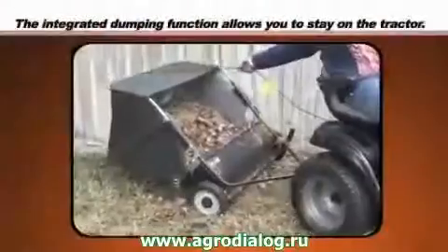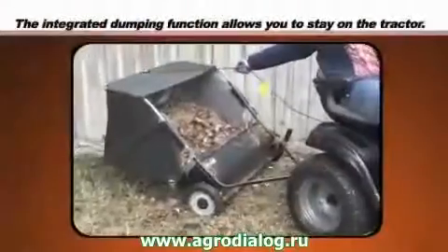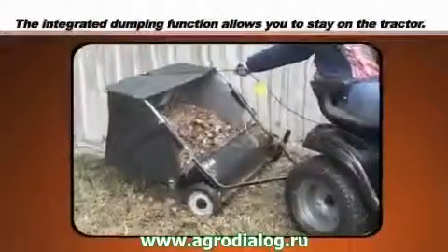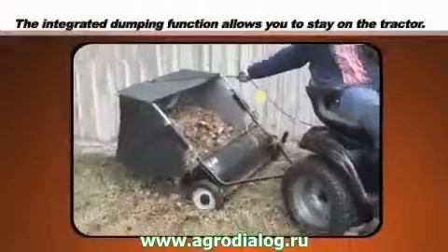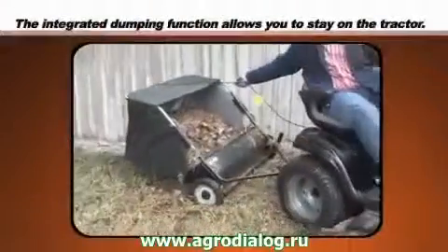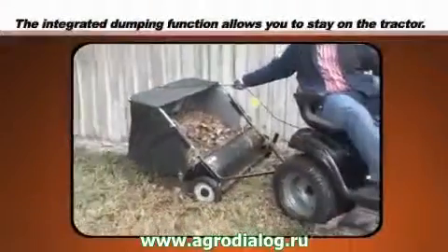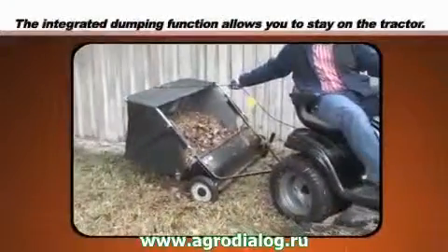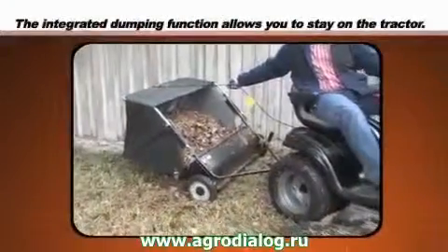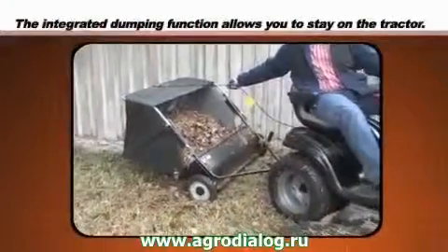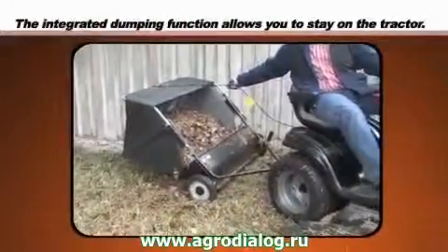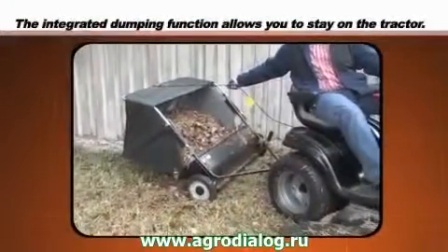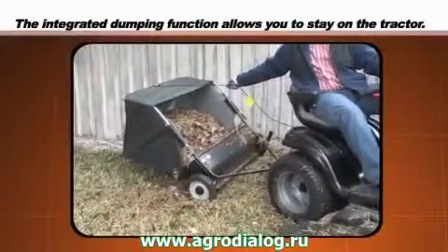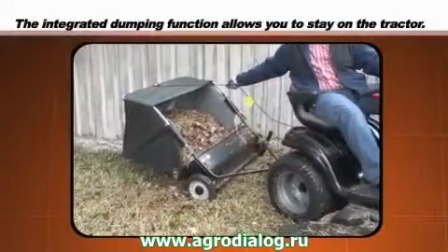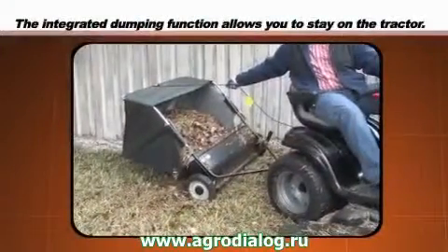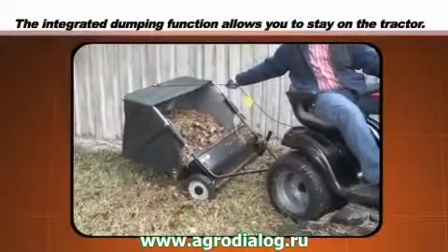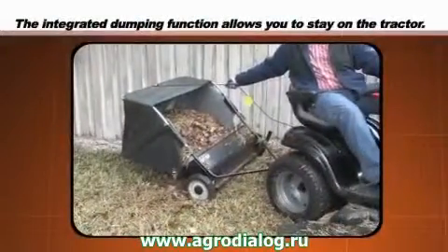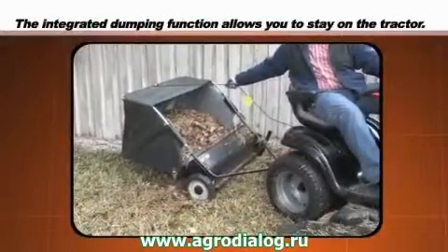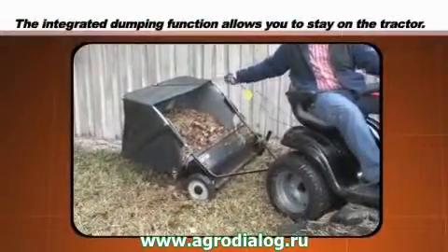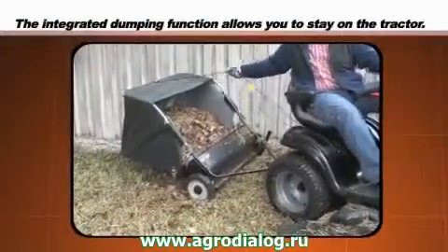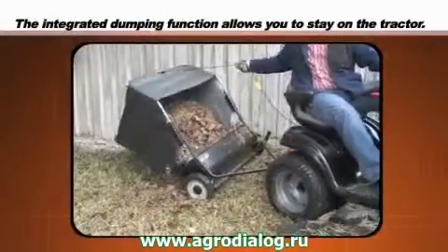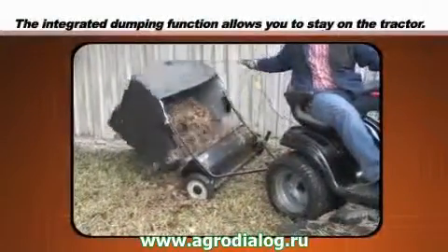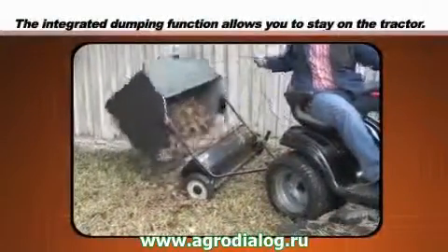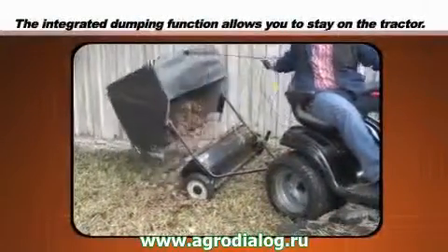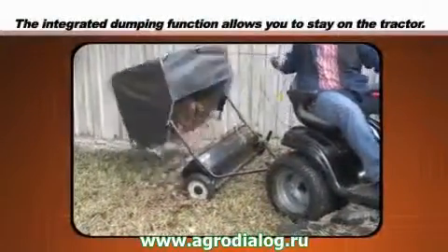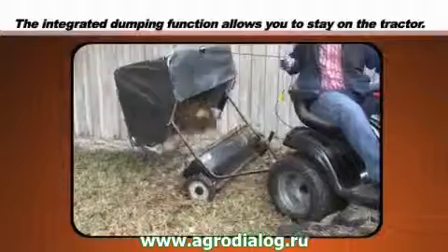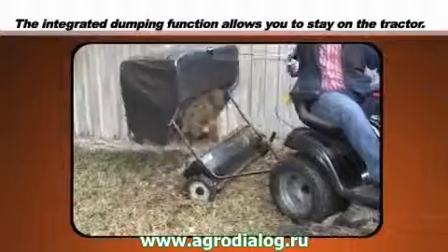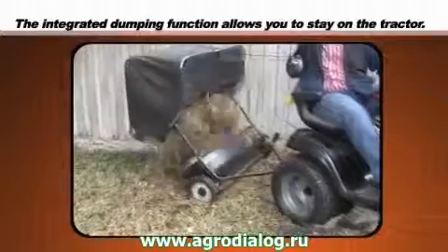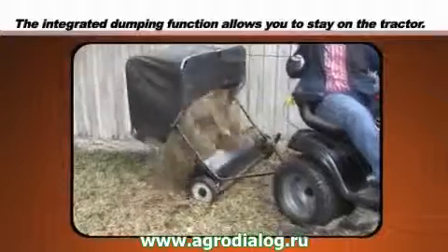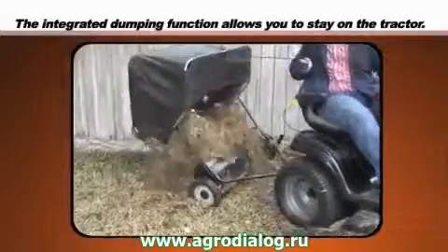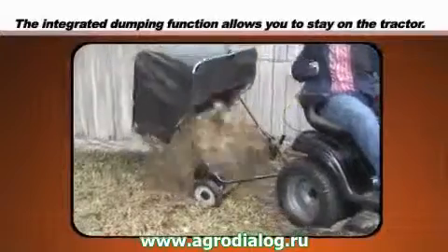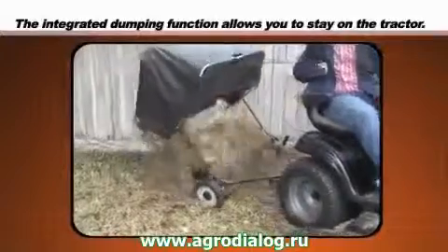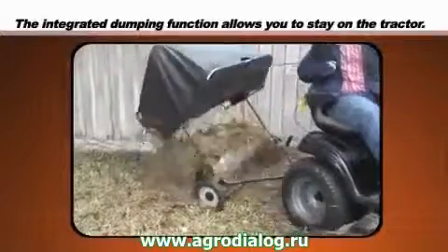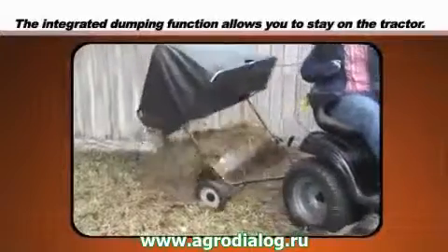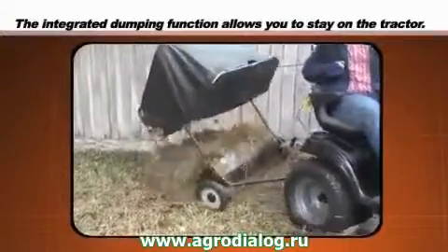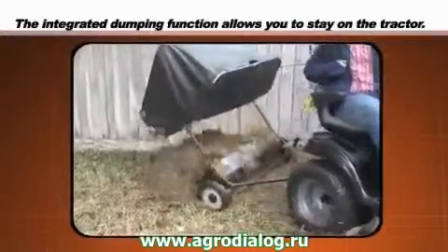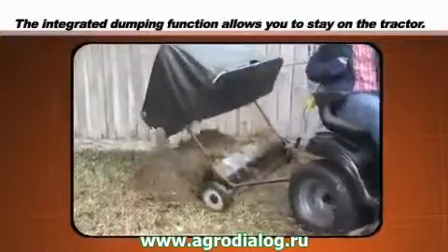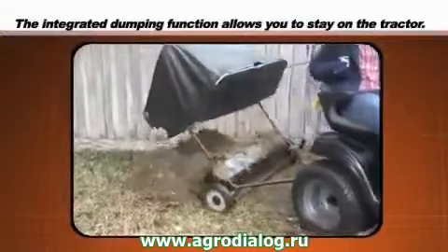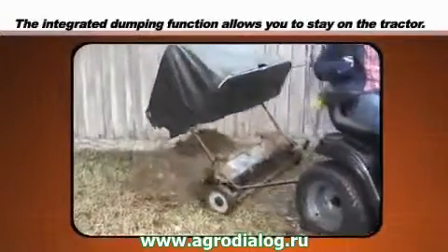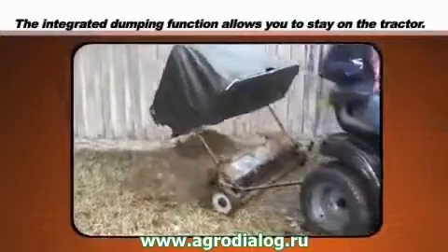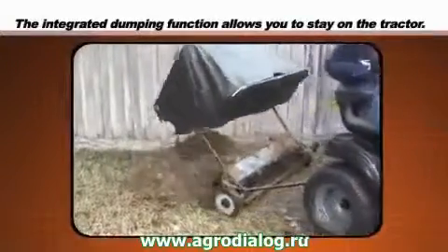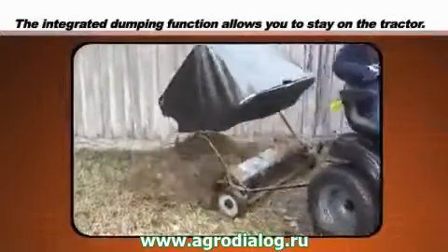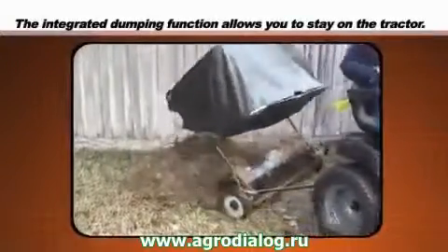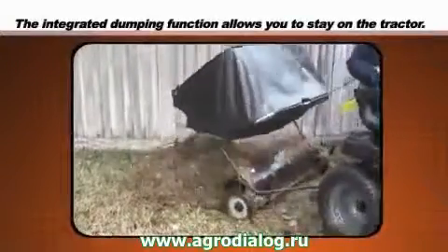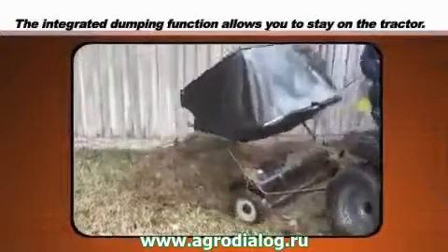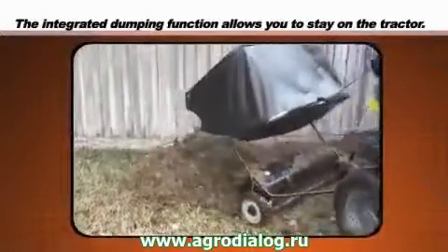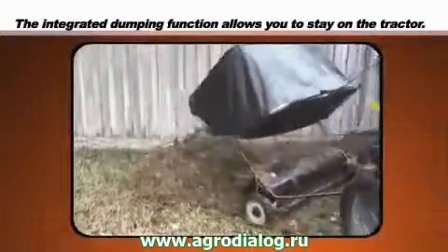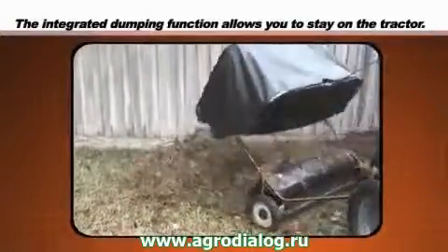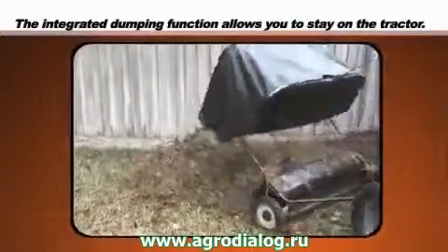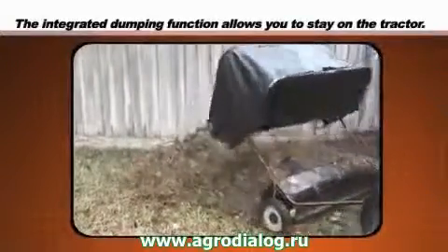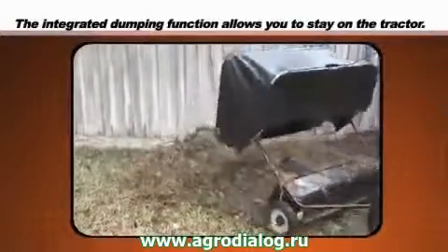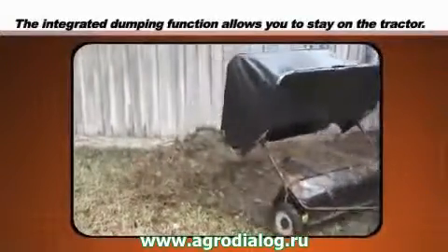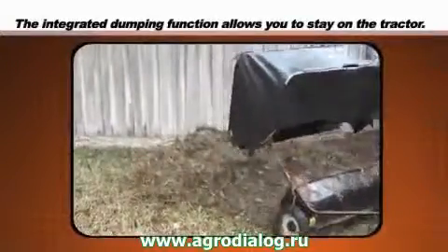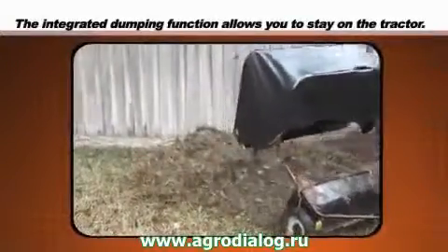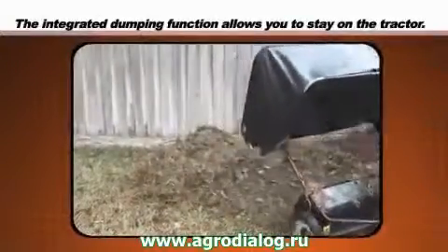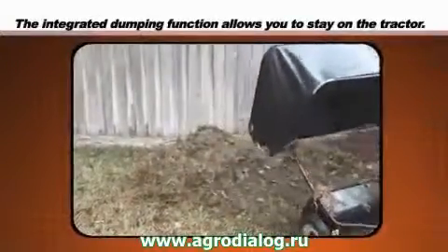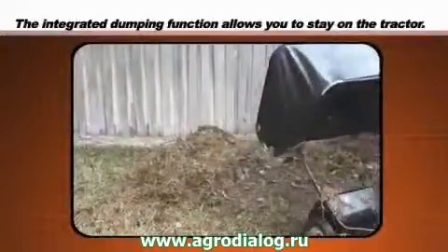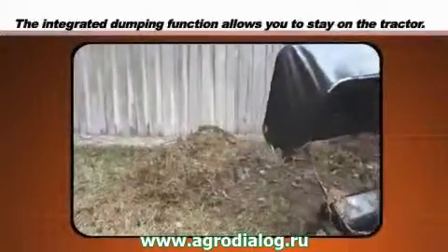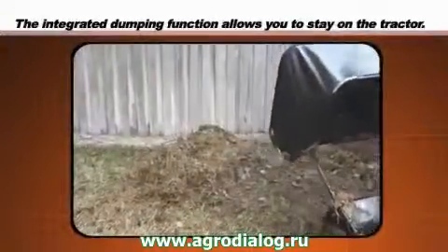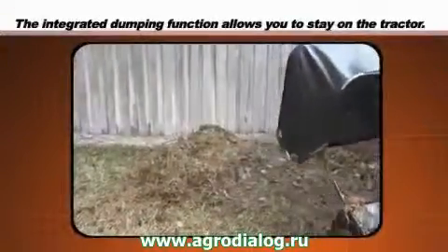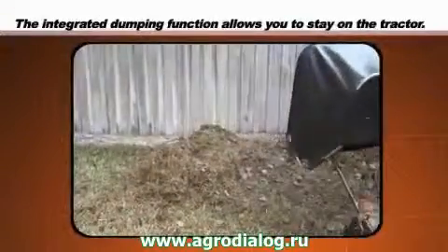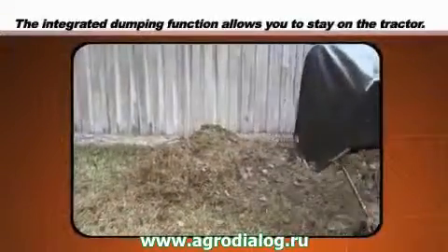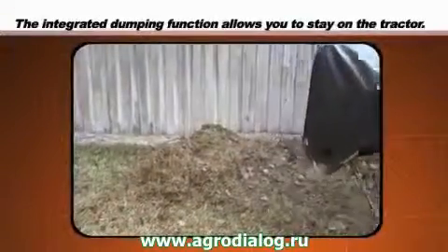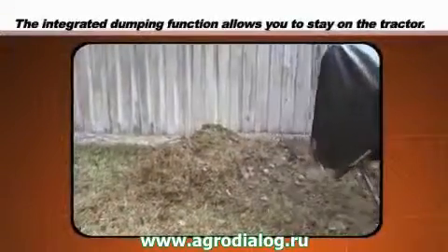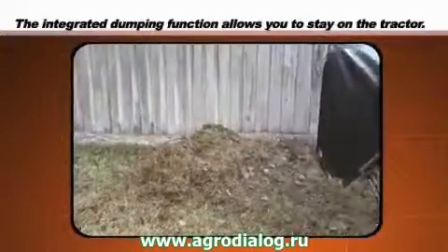And when it is time to dump the load, the integrated dumping function eliminates the need to even get off the tractor.